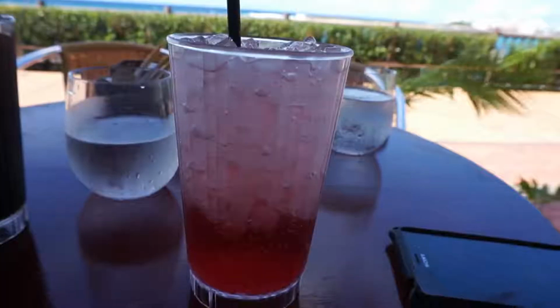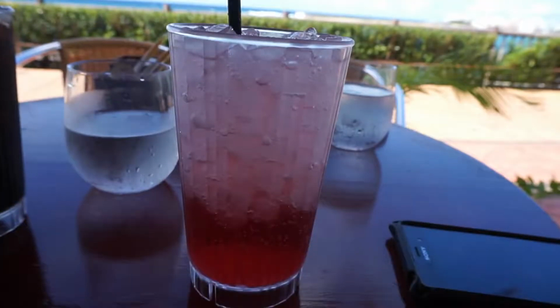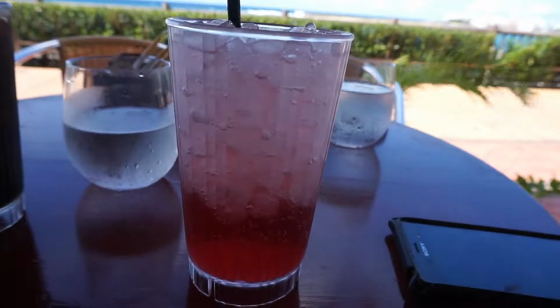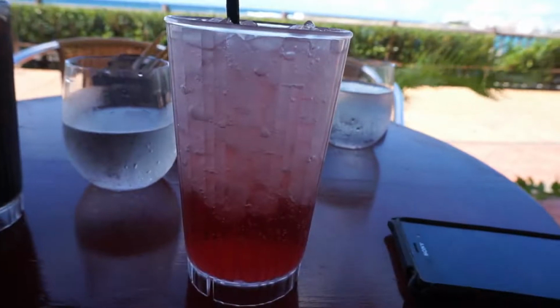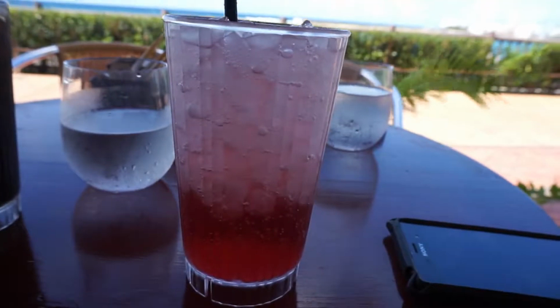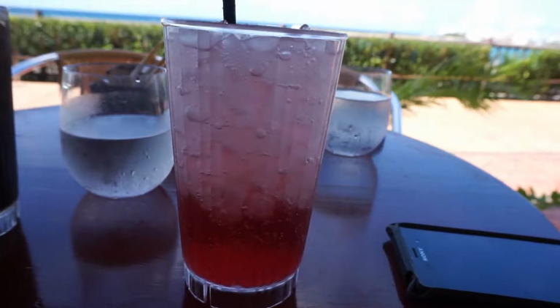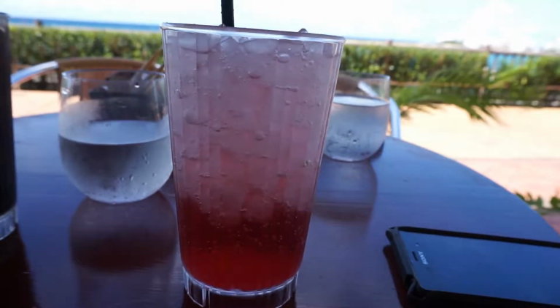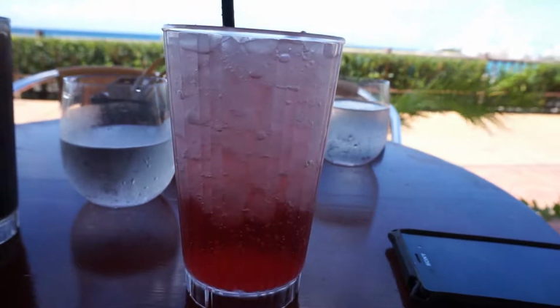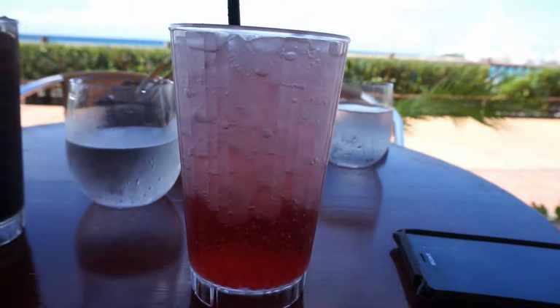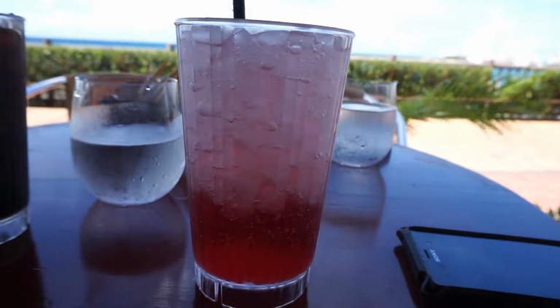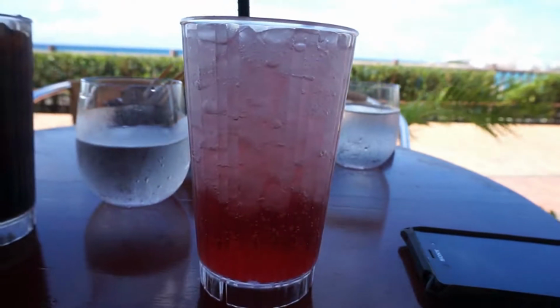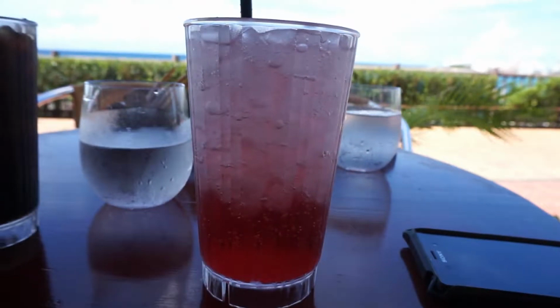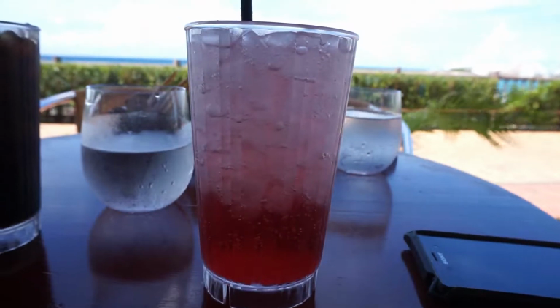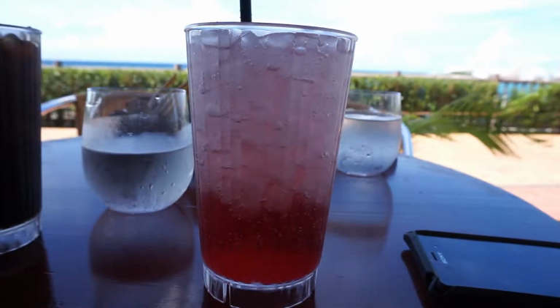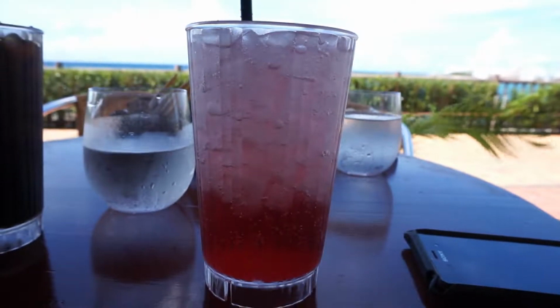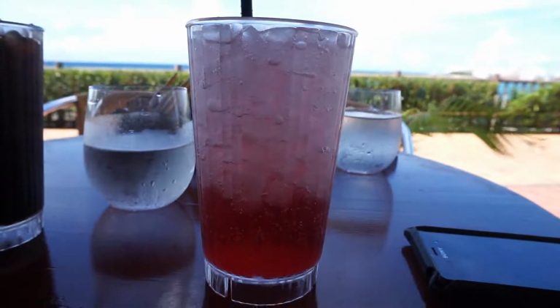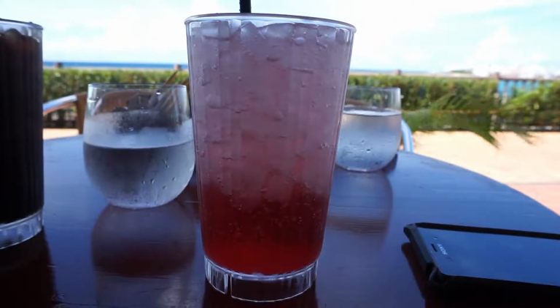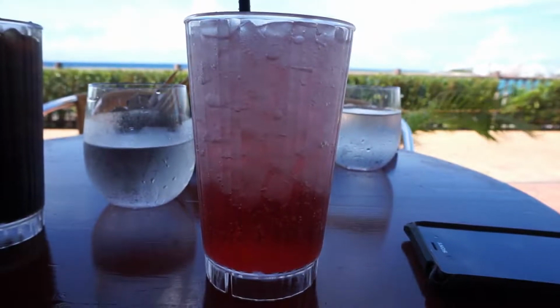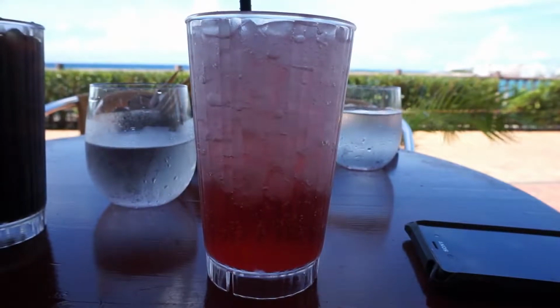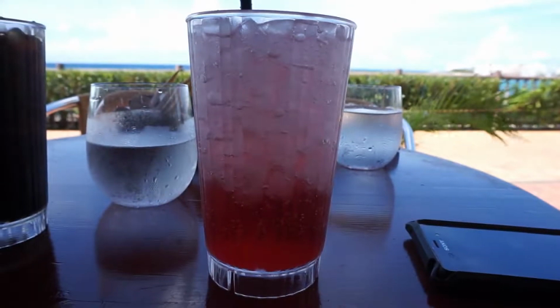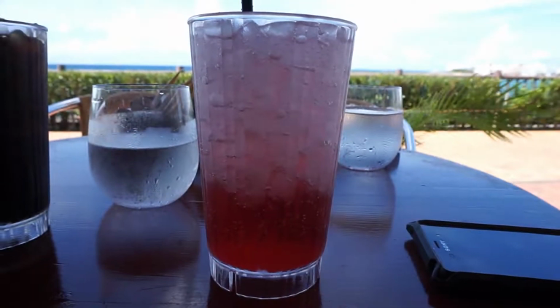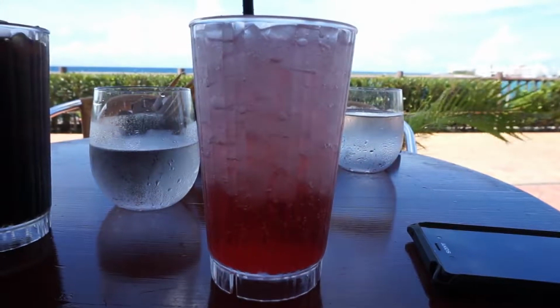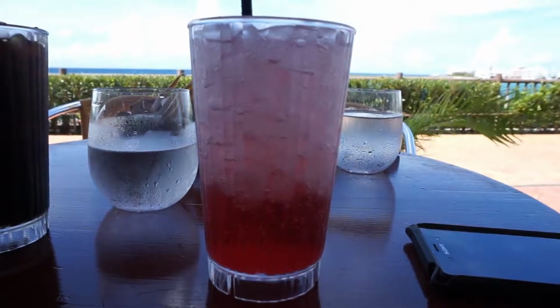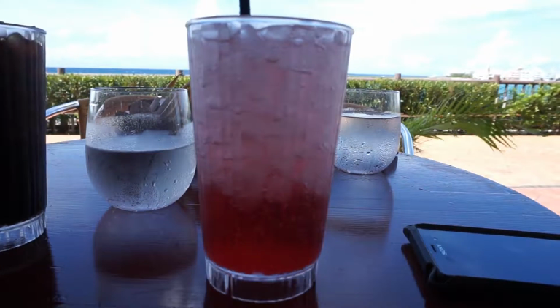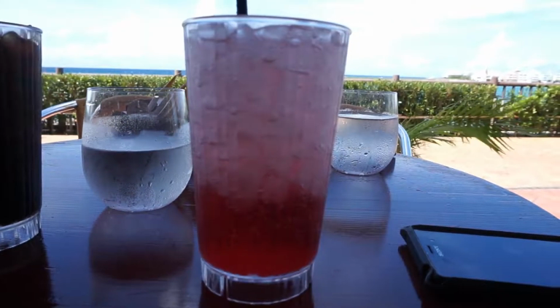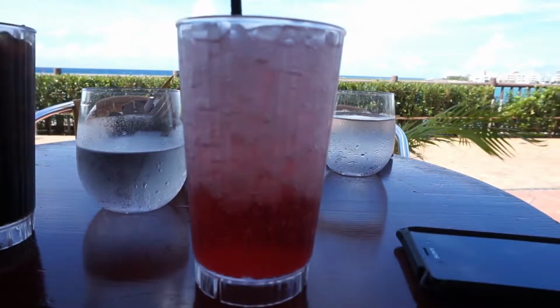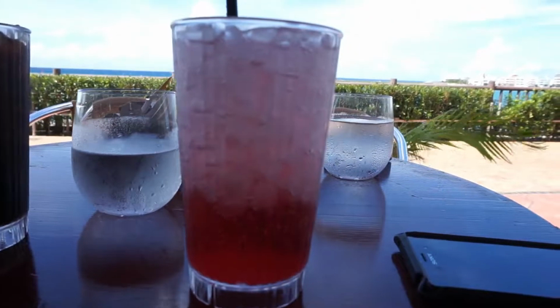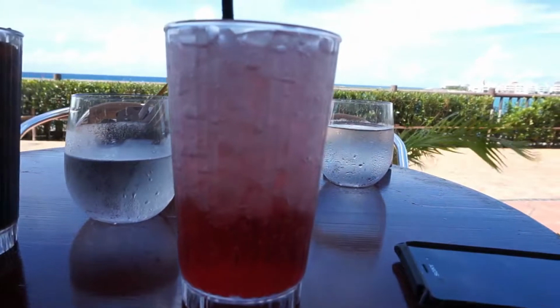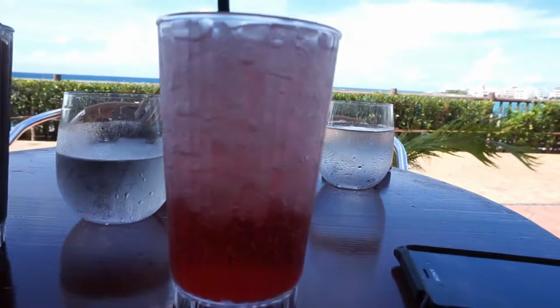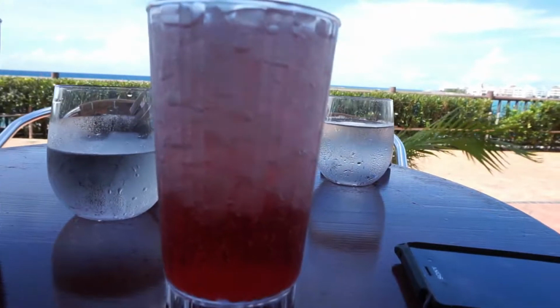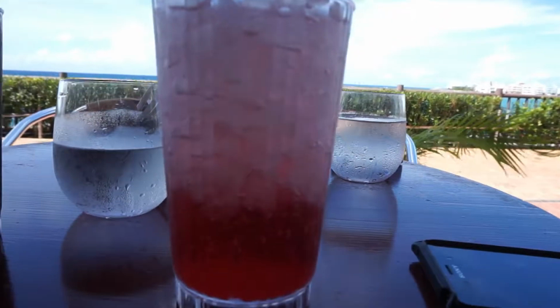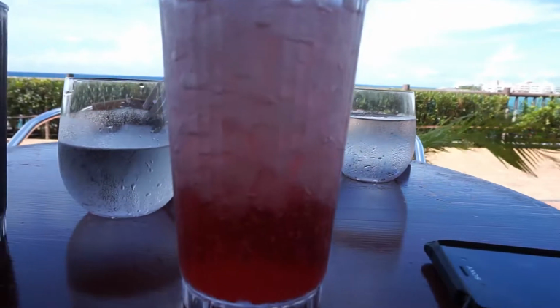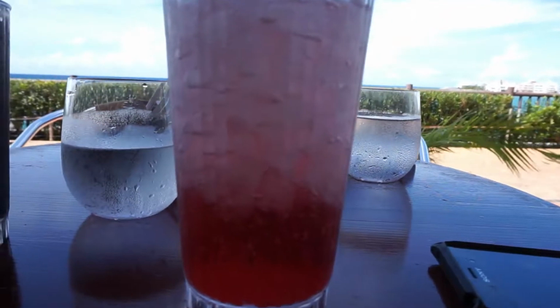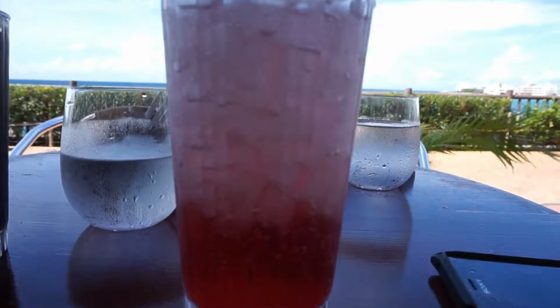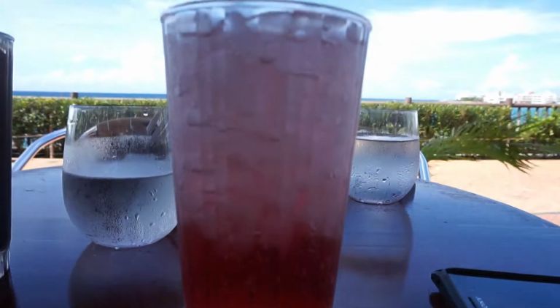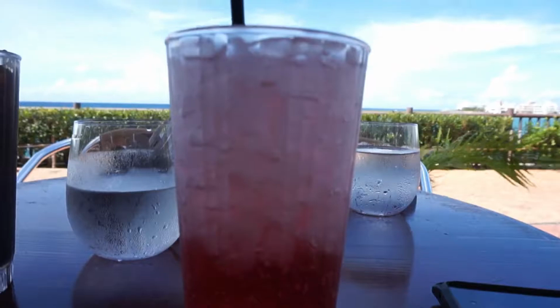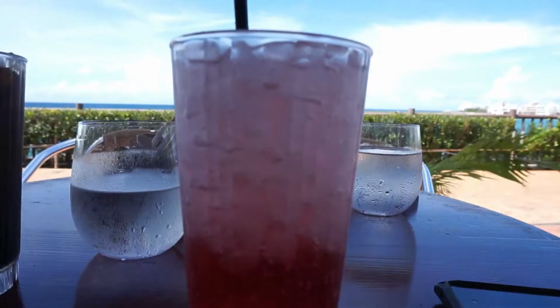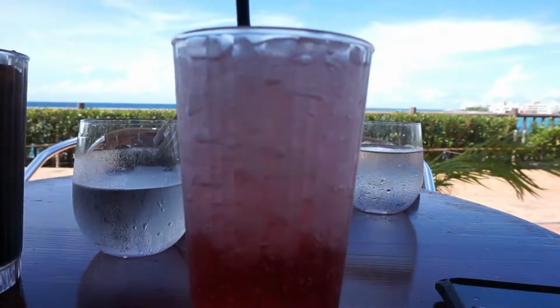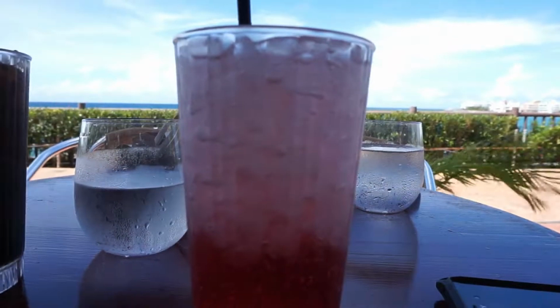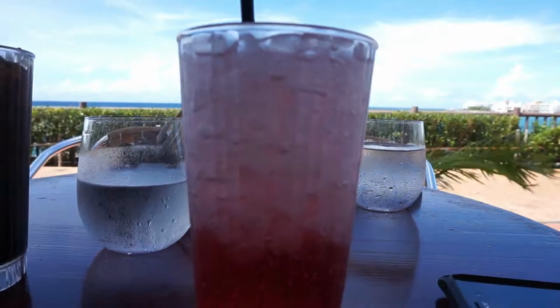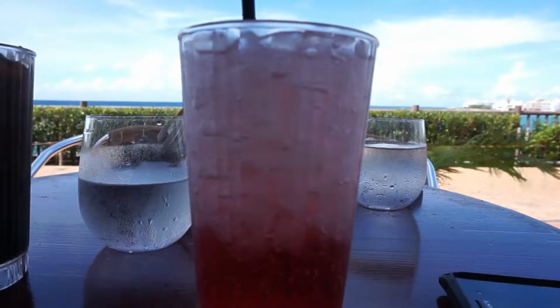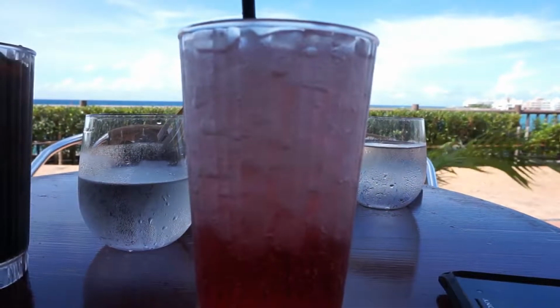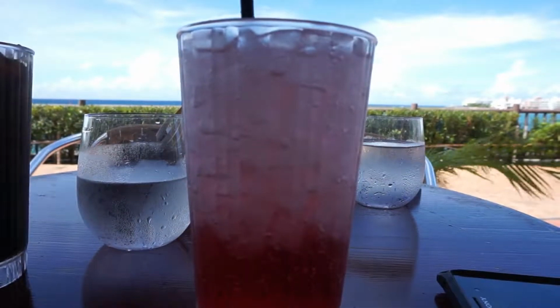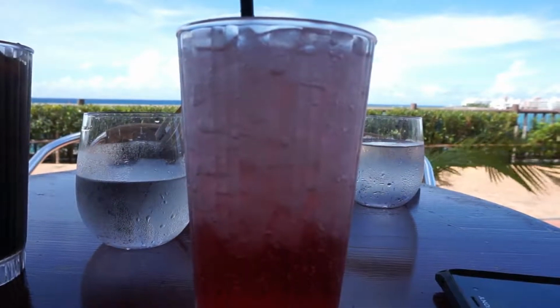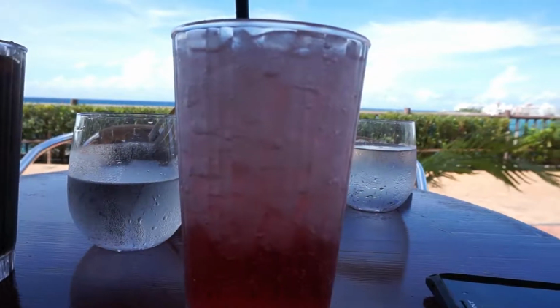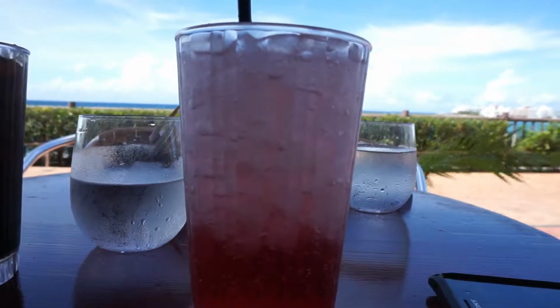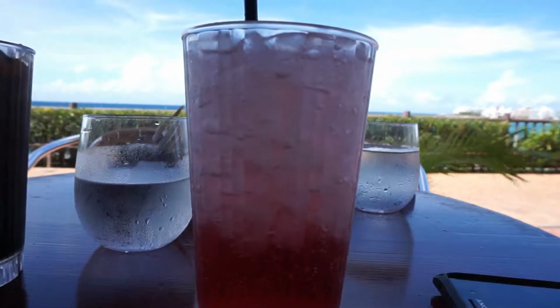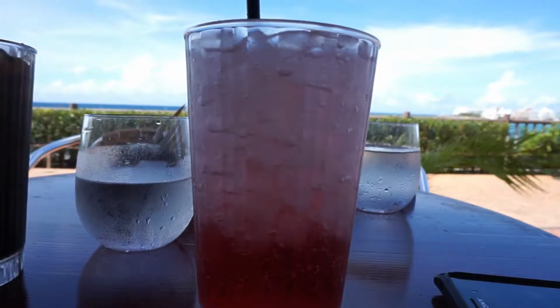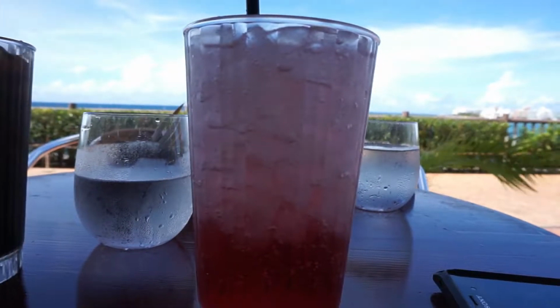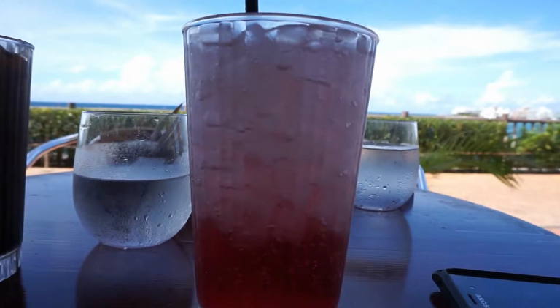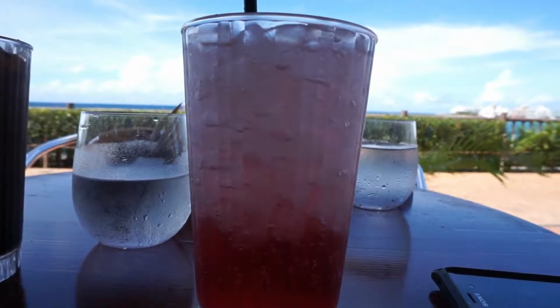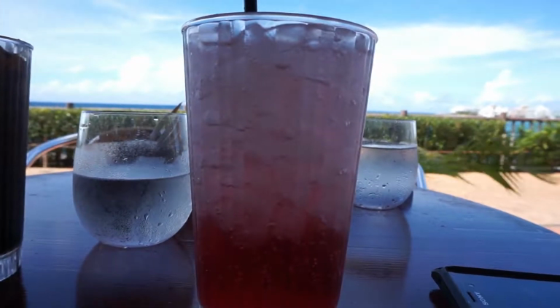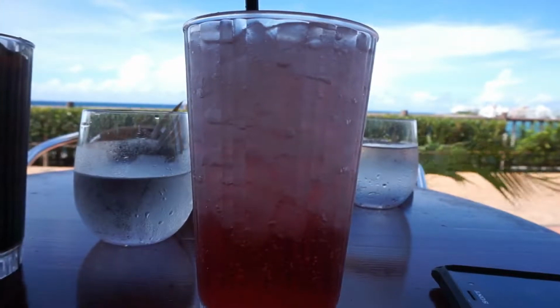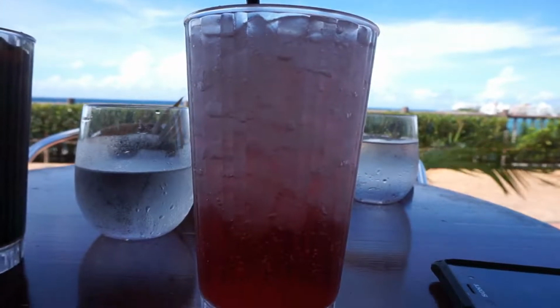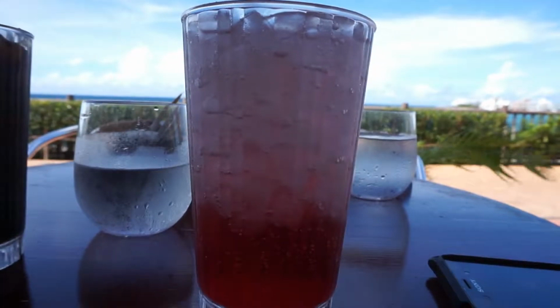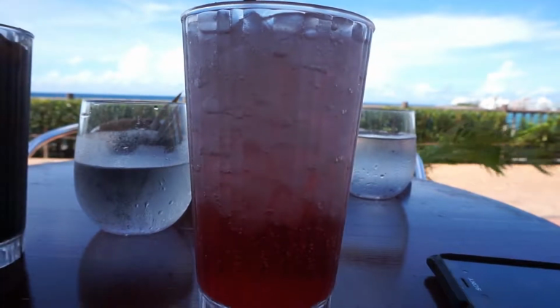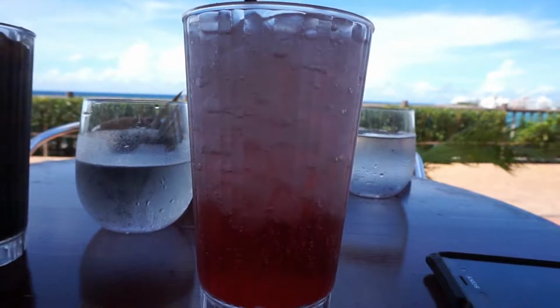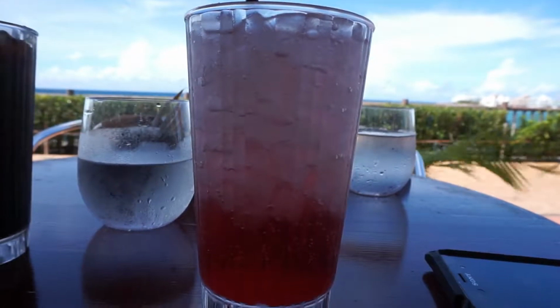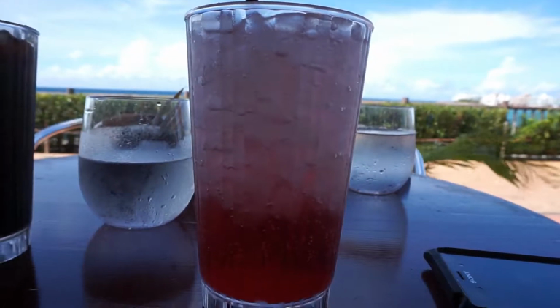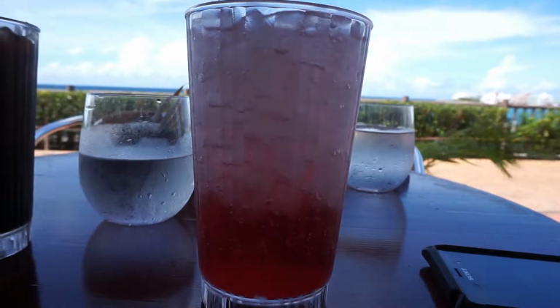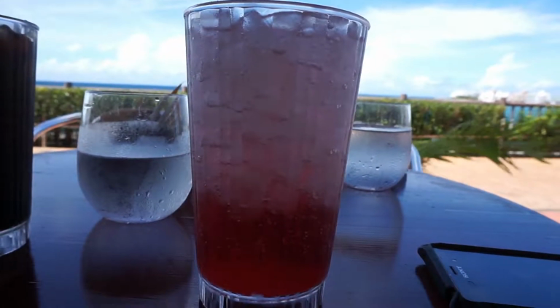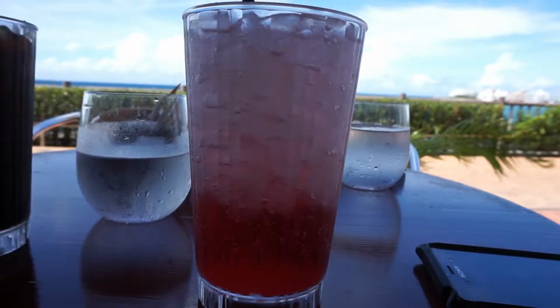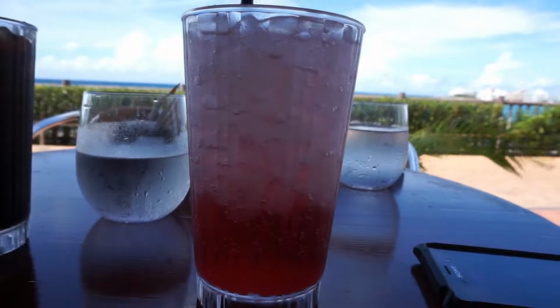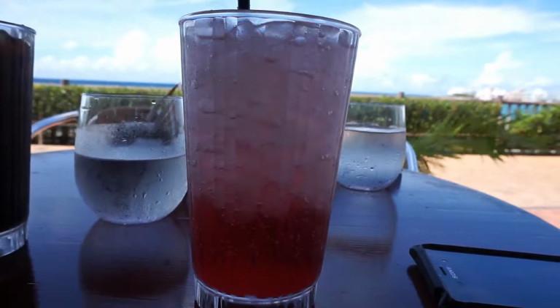For drinks, Justin usually gets some iced coffee, while I stick with the hibiscus soda, which is the perfect drink for the warmer Okinawan days.